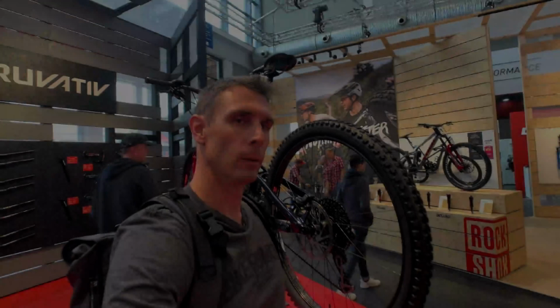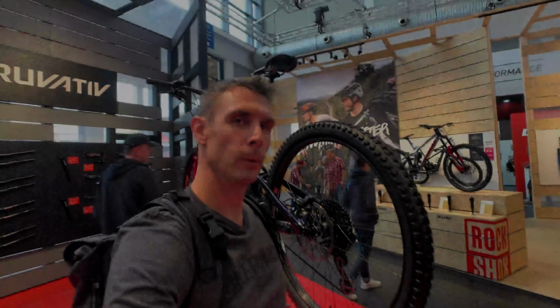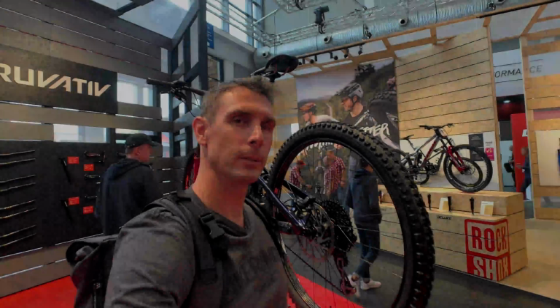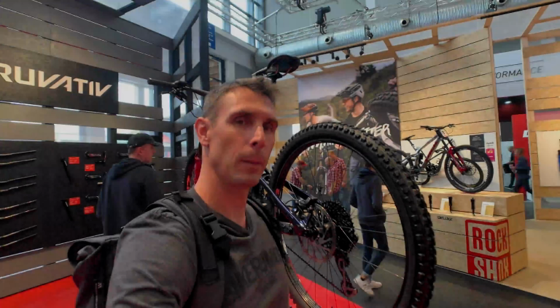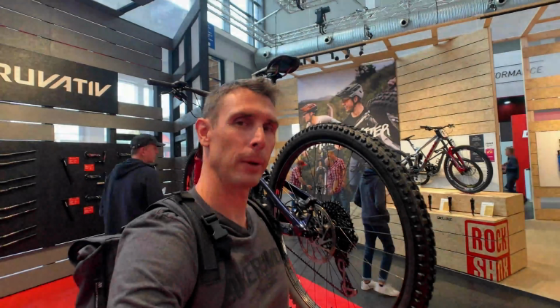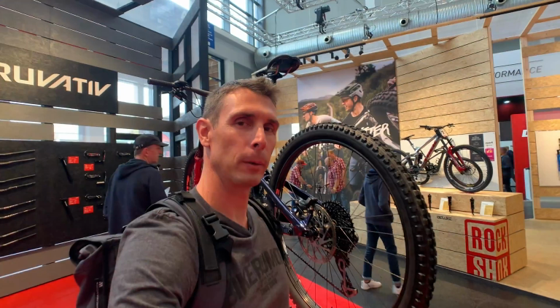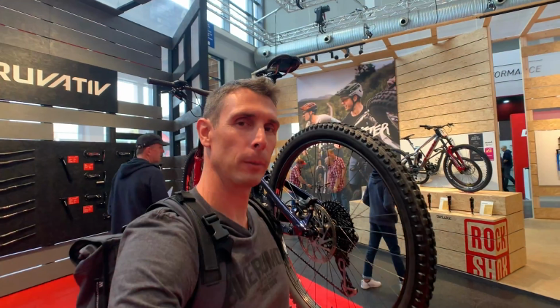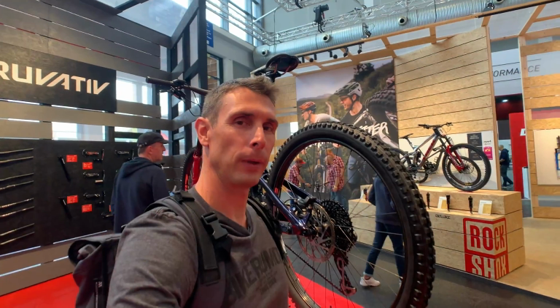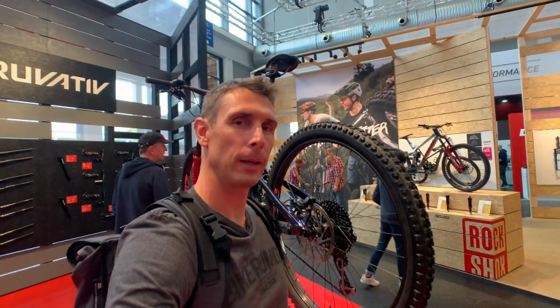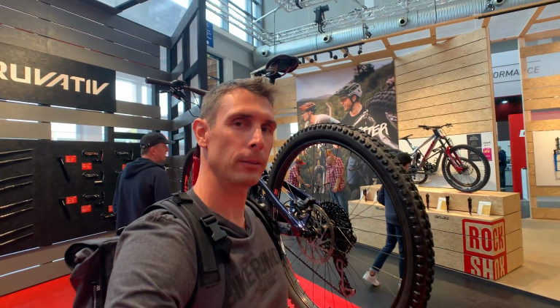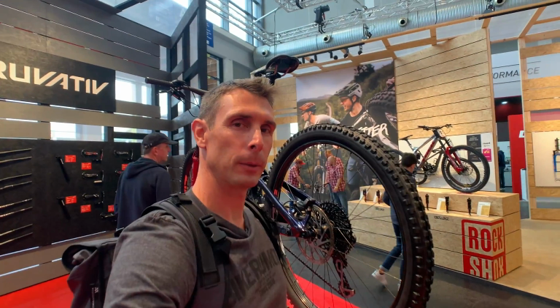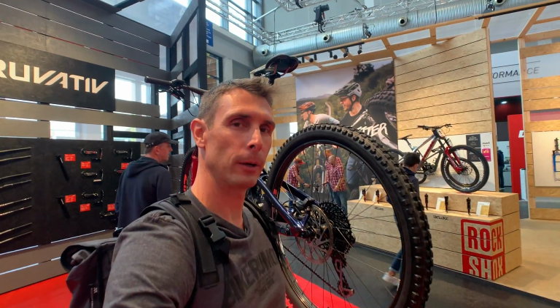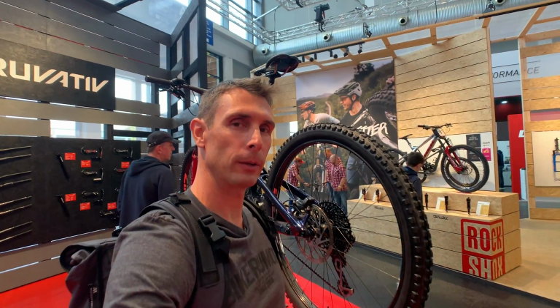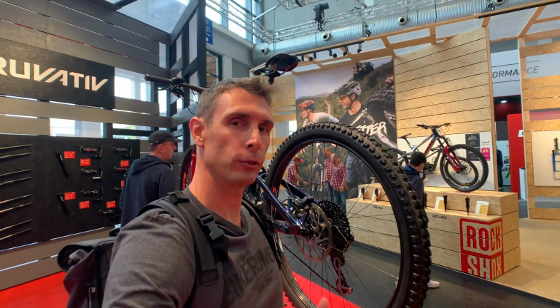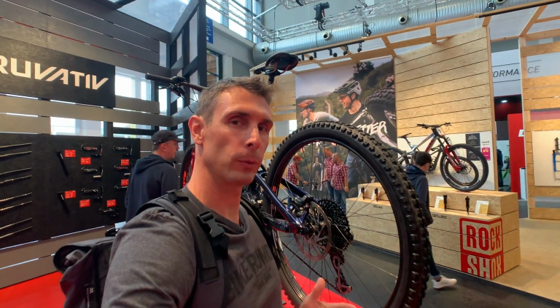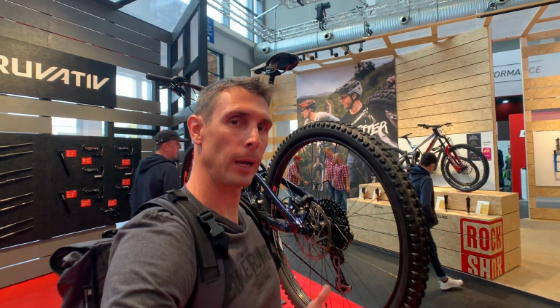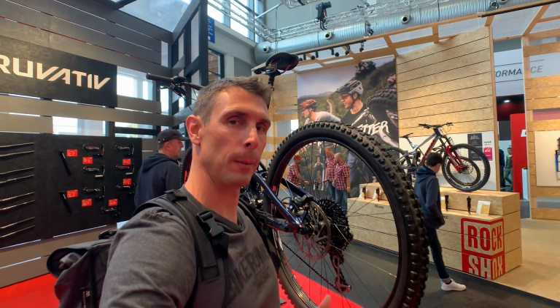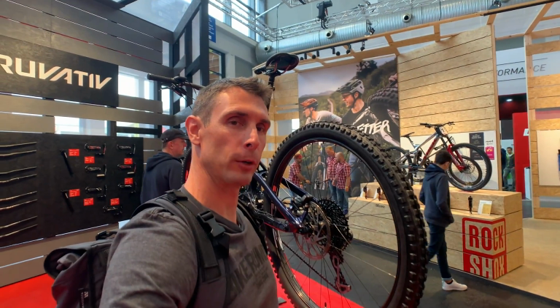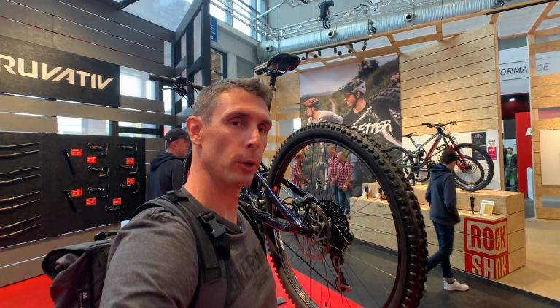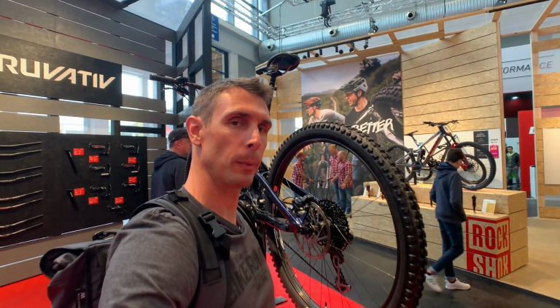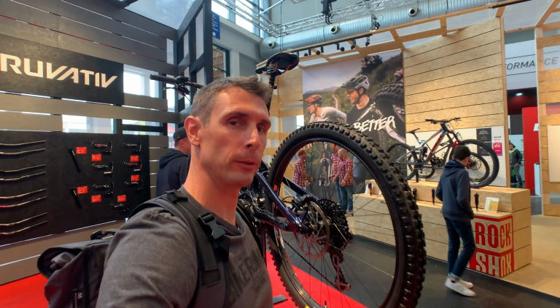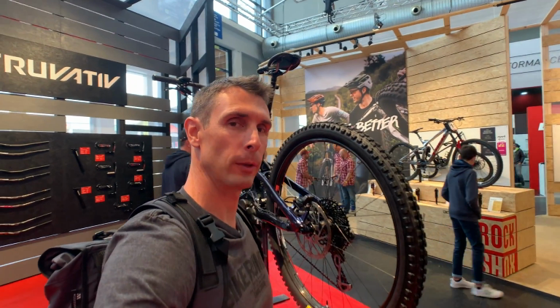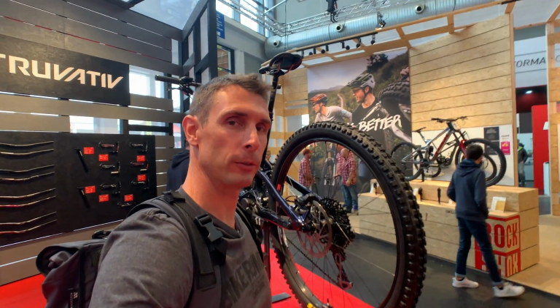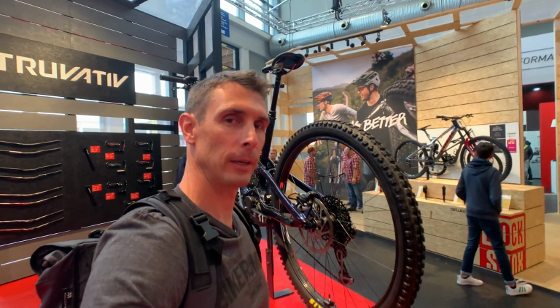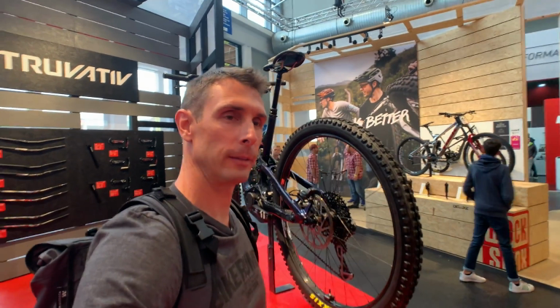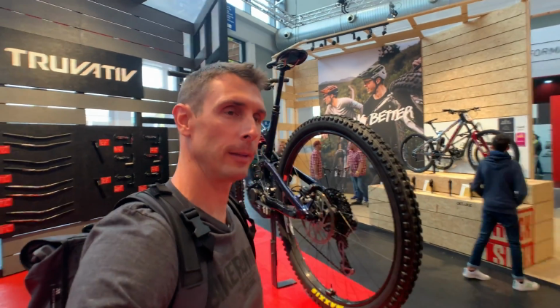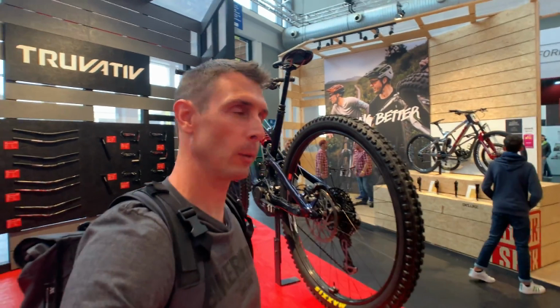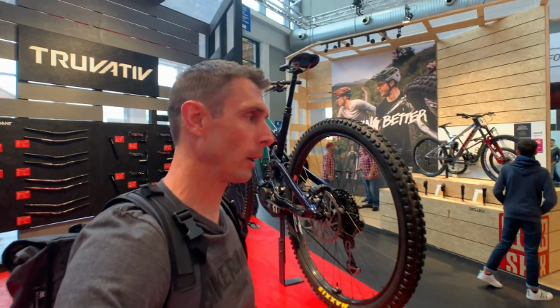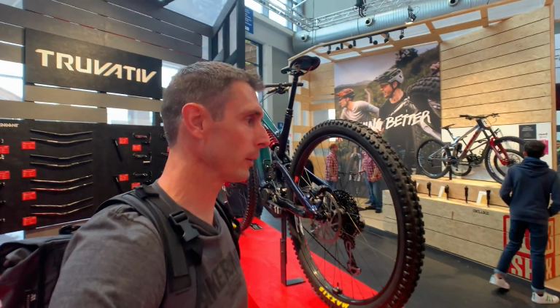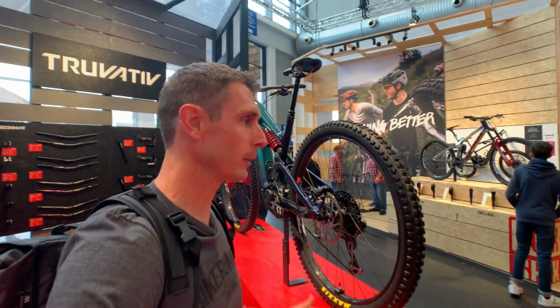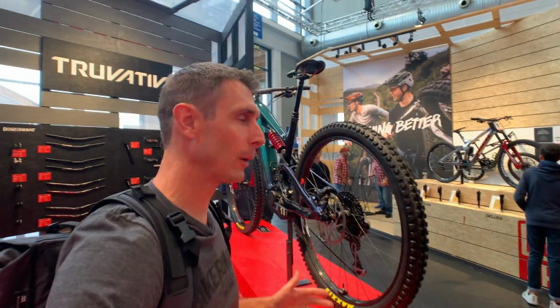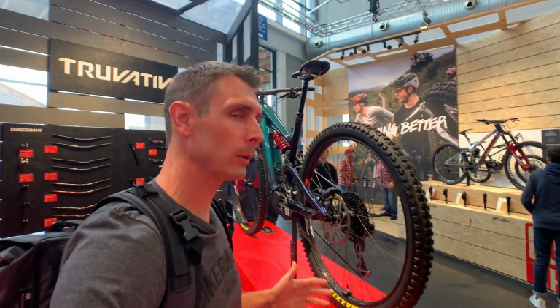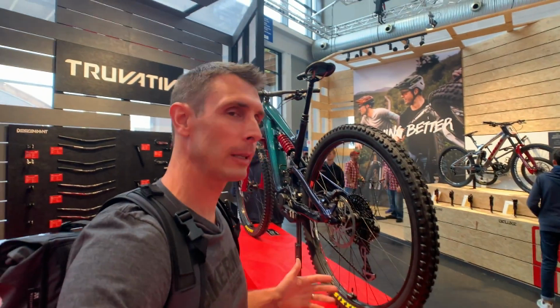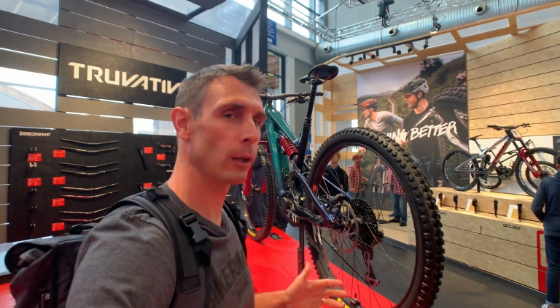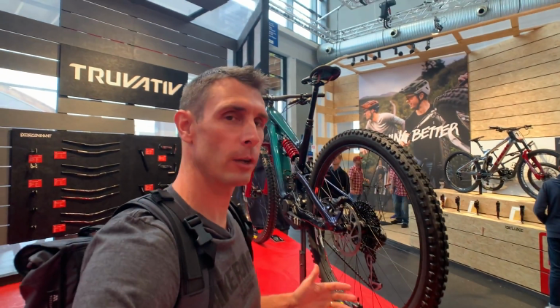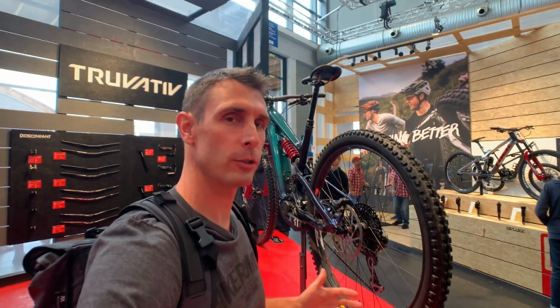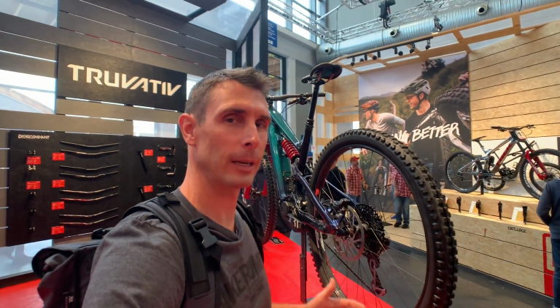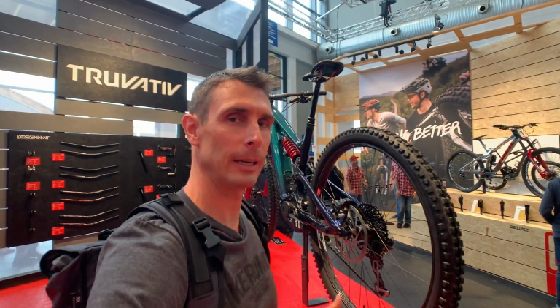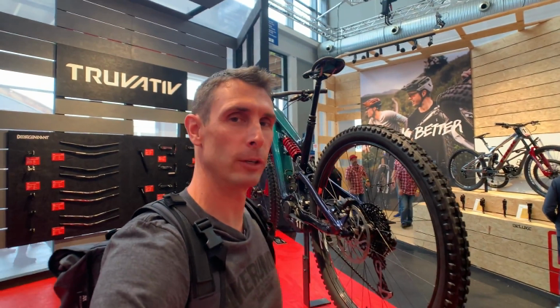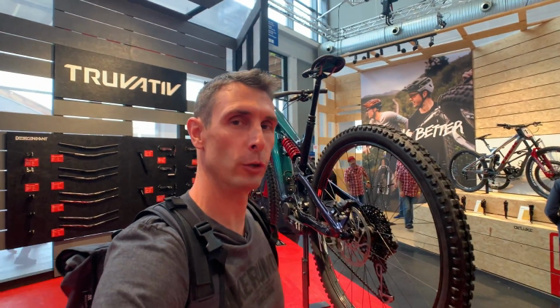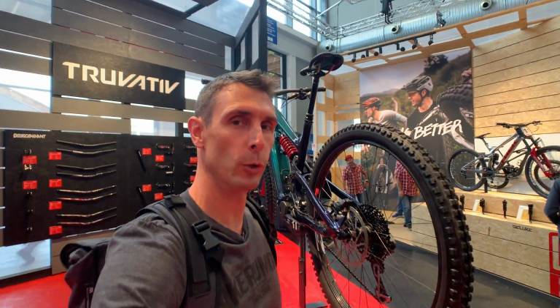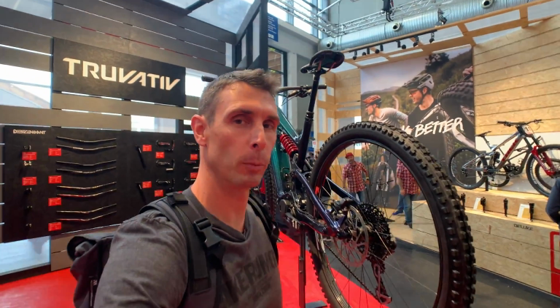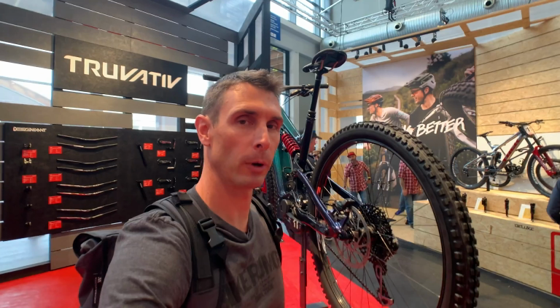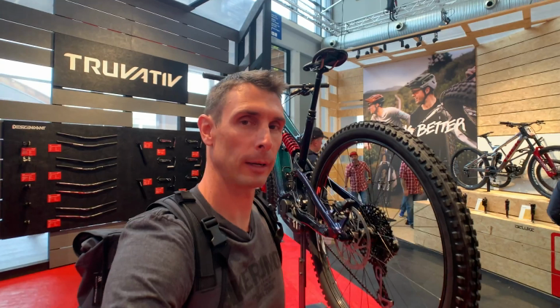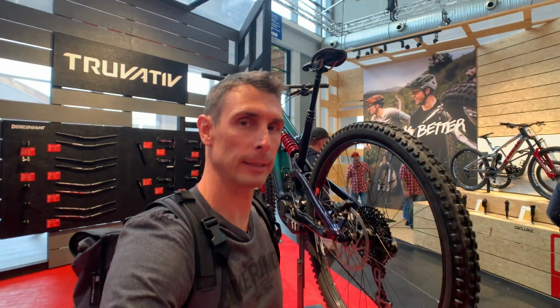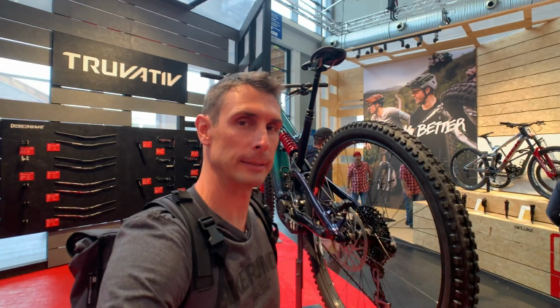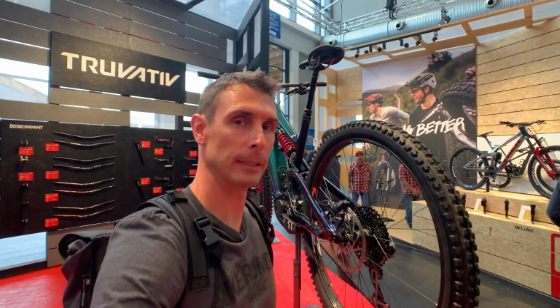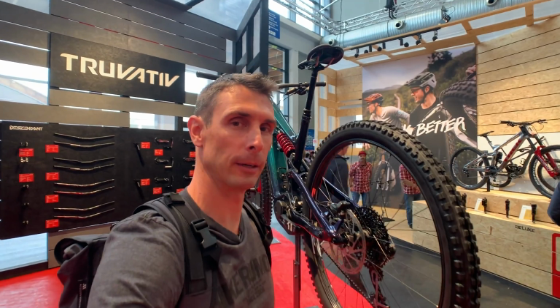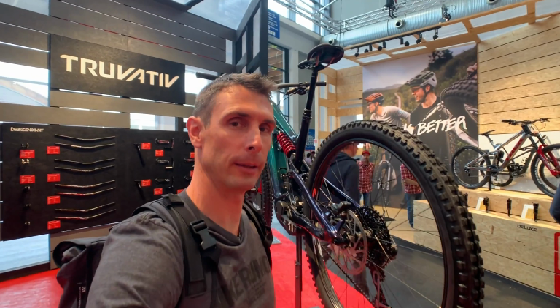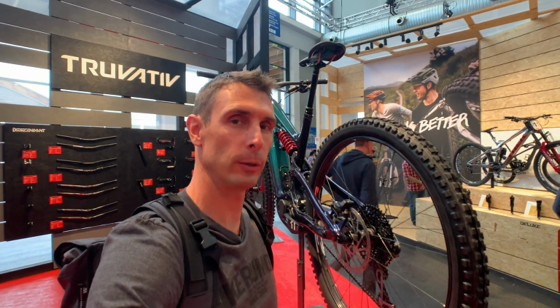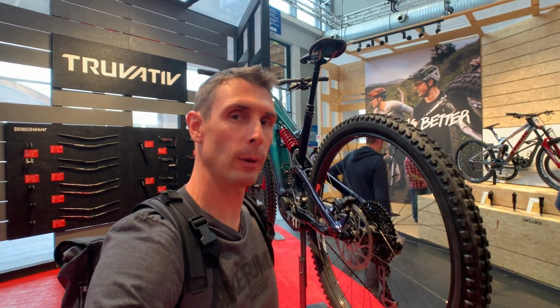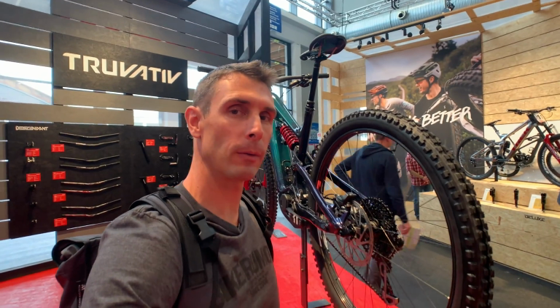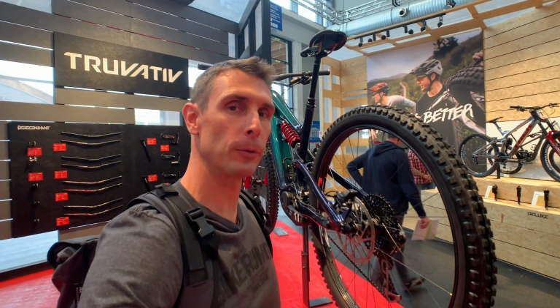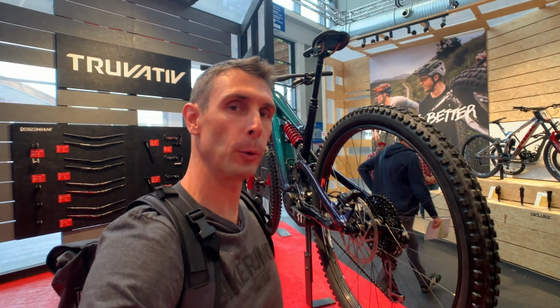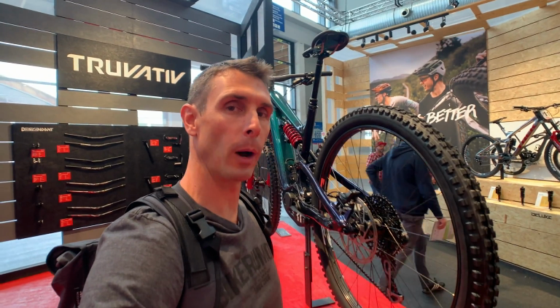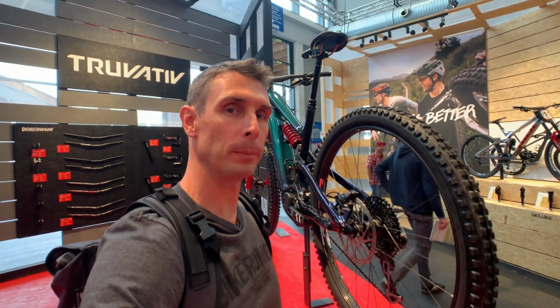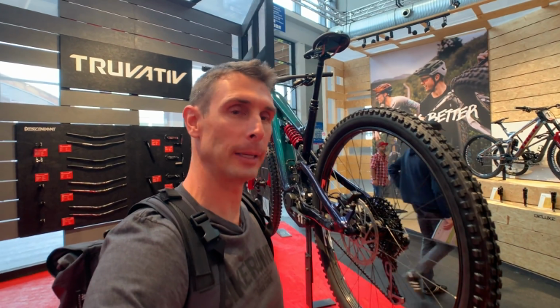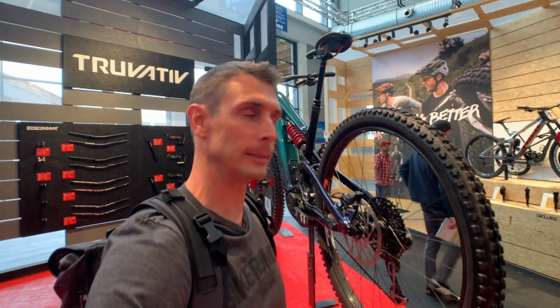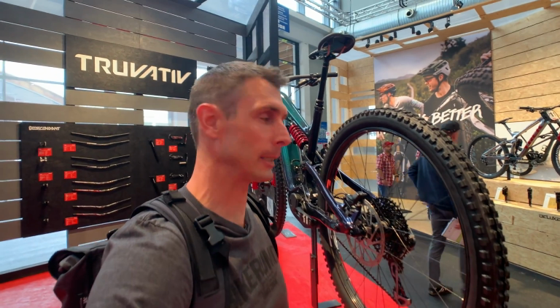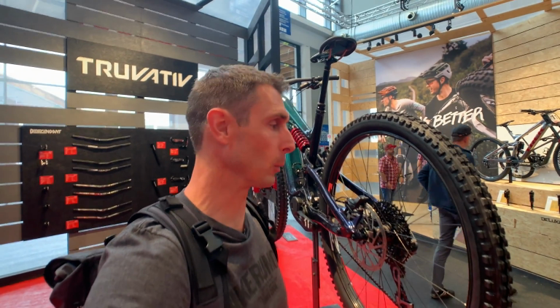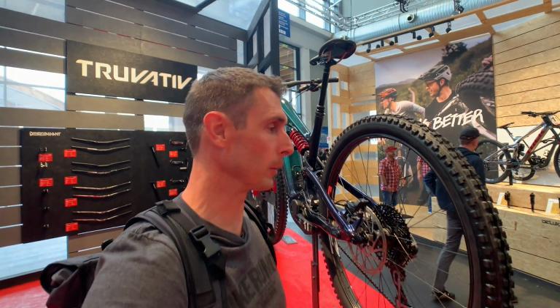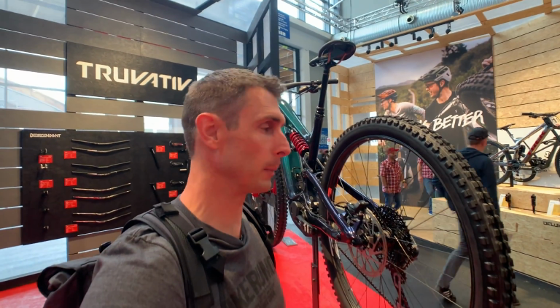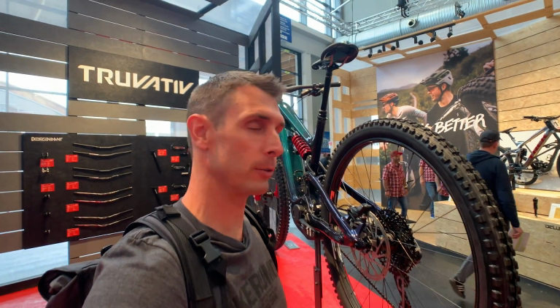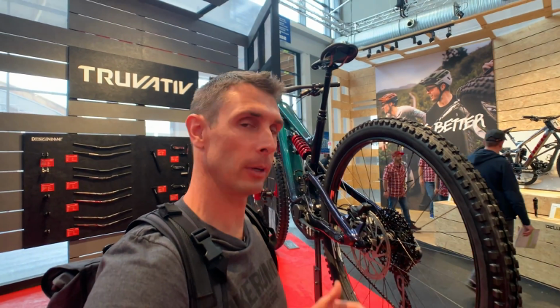What's up, Bike Rumor fans? I'm here at SRAM at Eurobike 2019, and while they're not really launching any new products here, they do have a few updates that are worth mentioning.